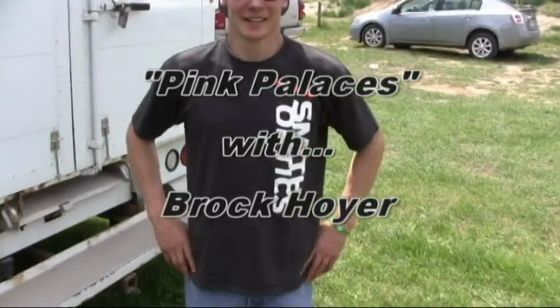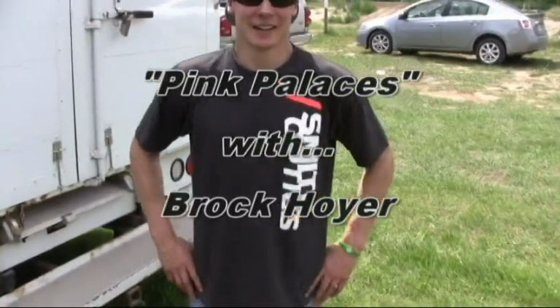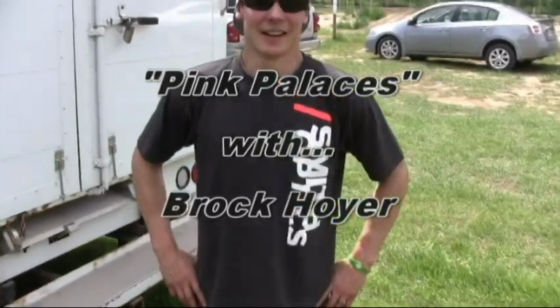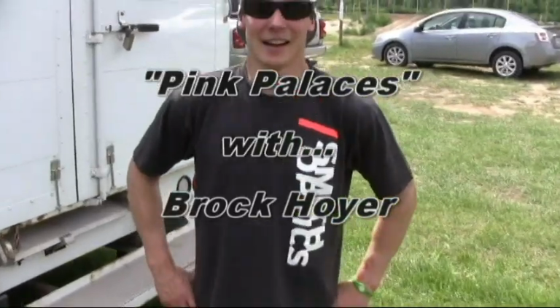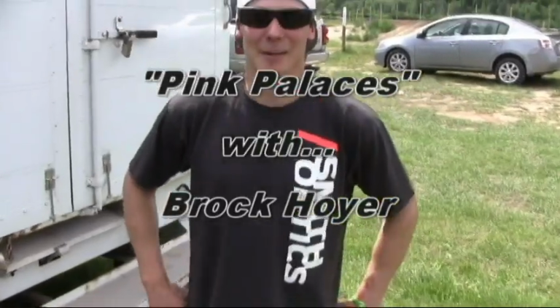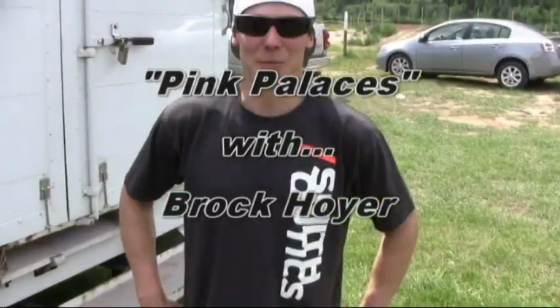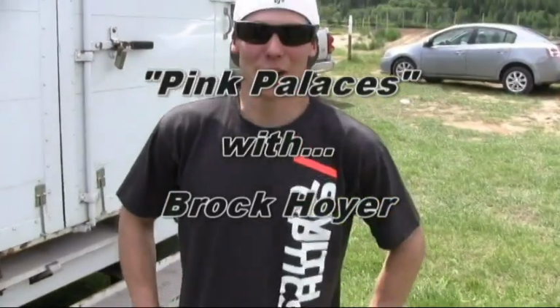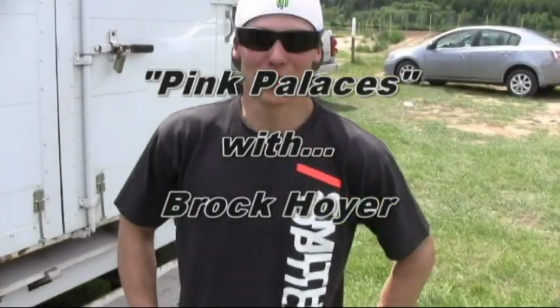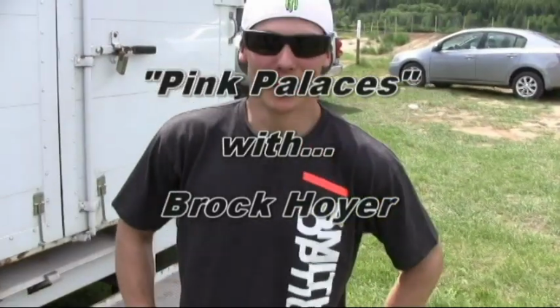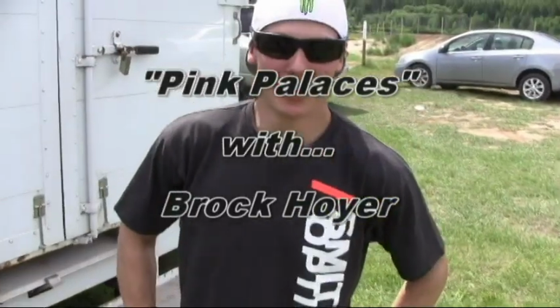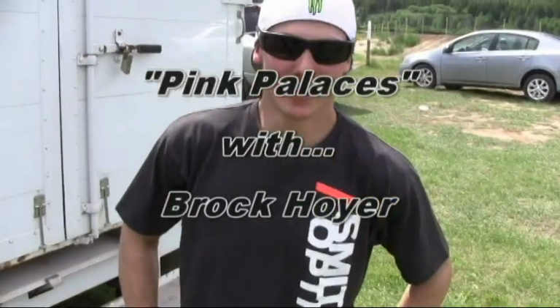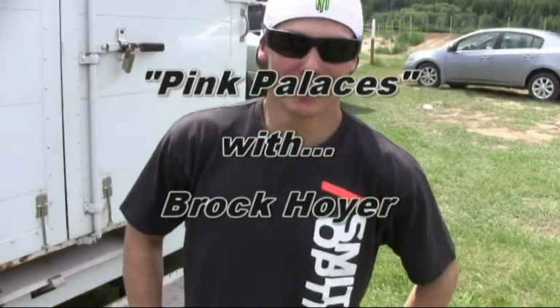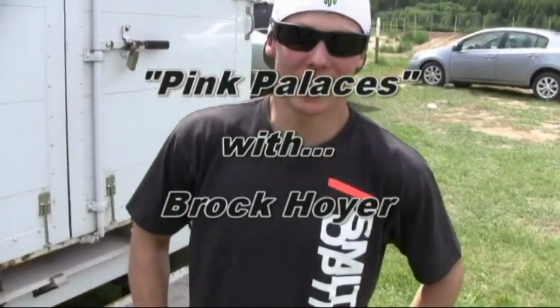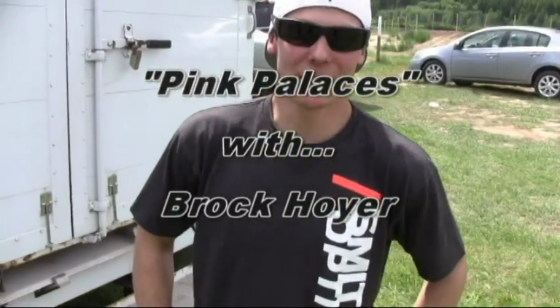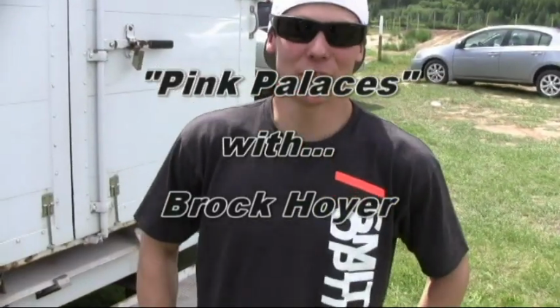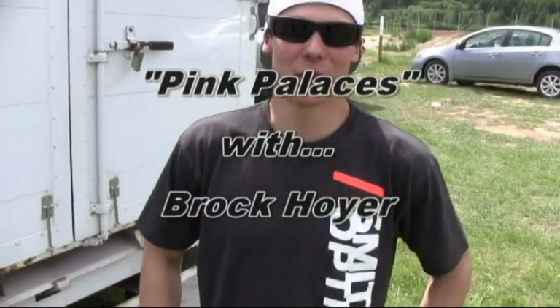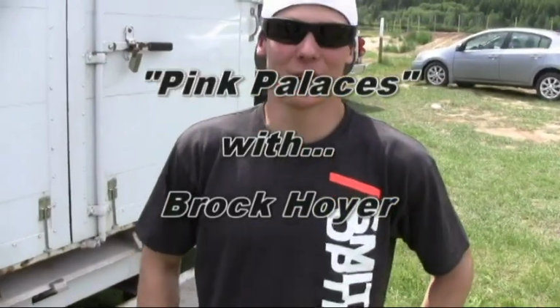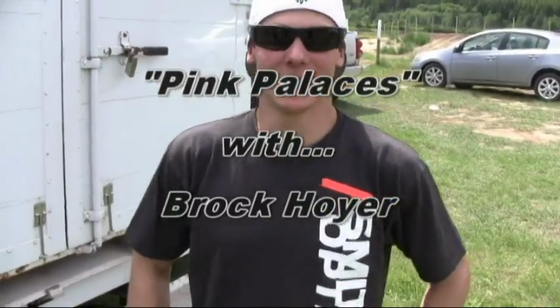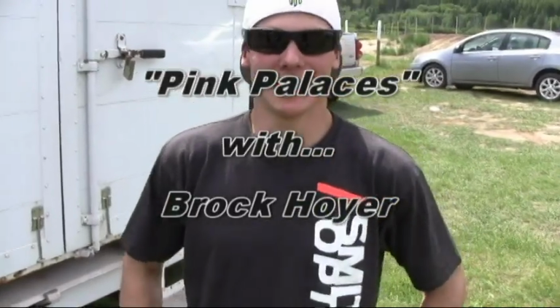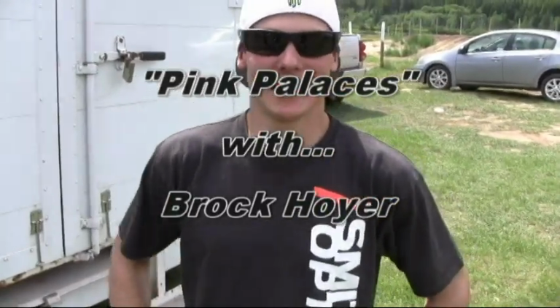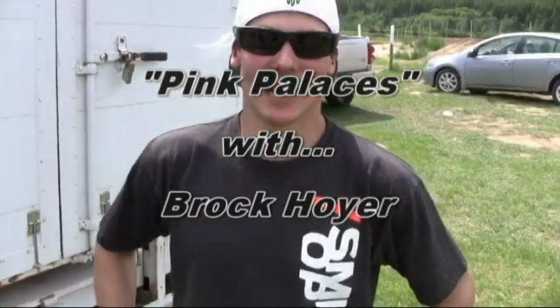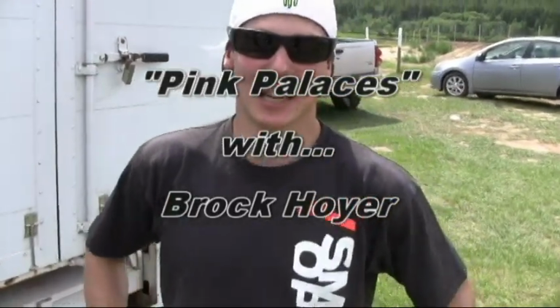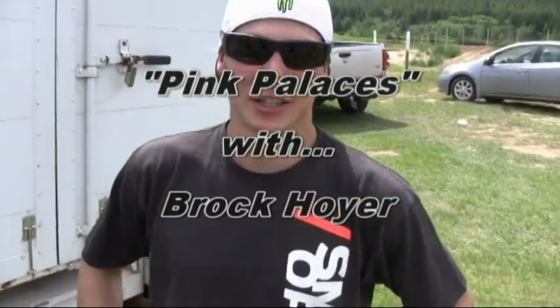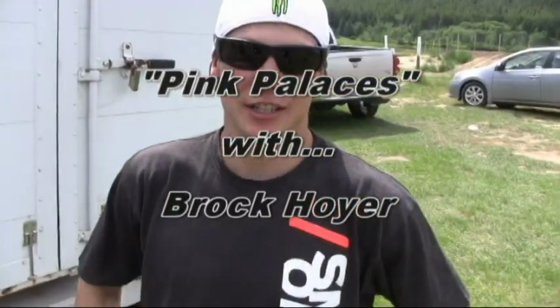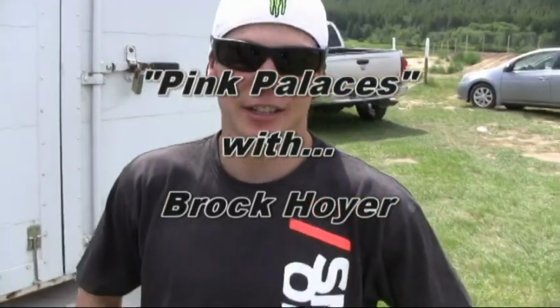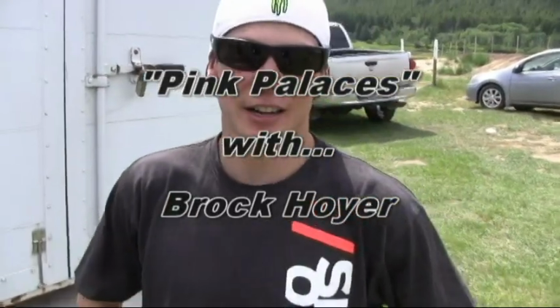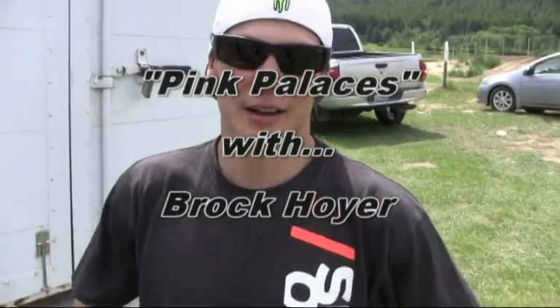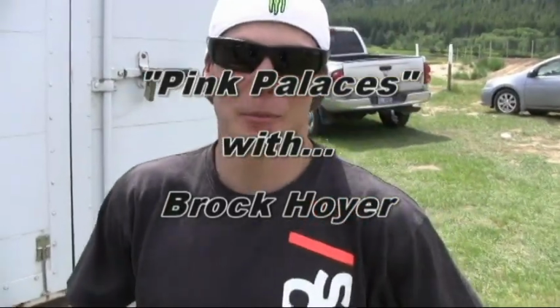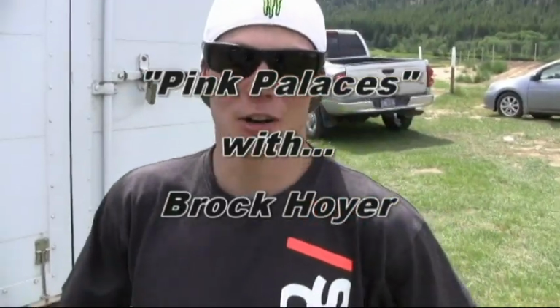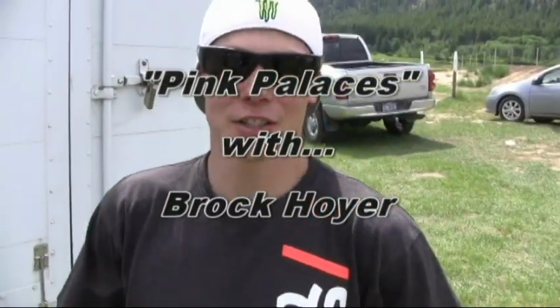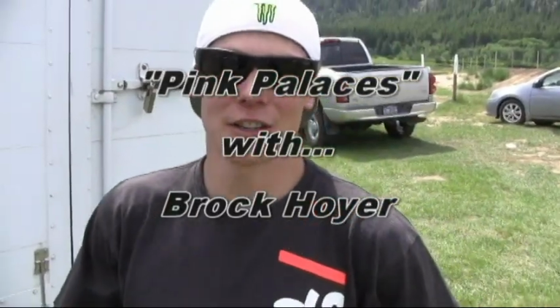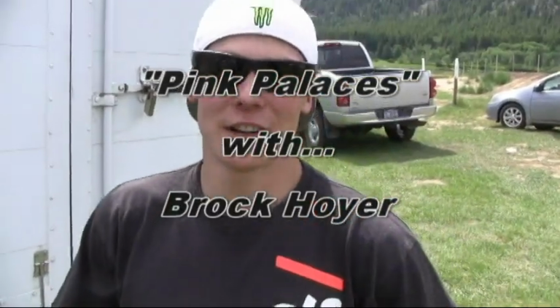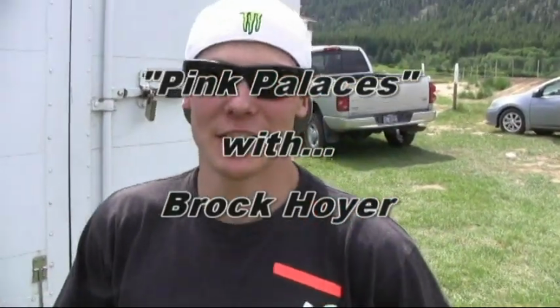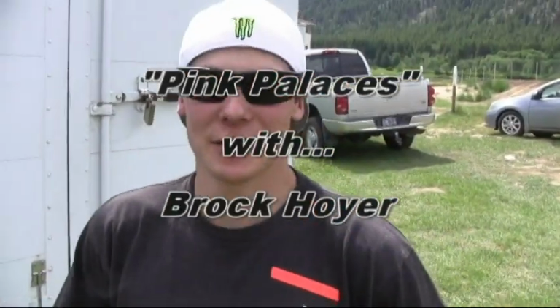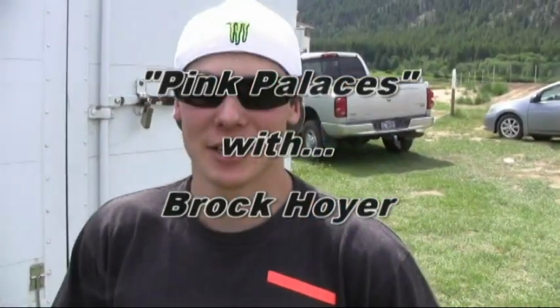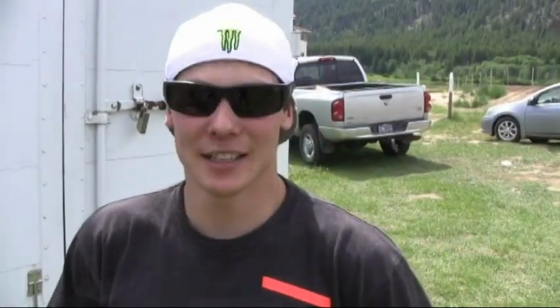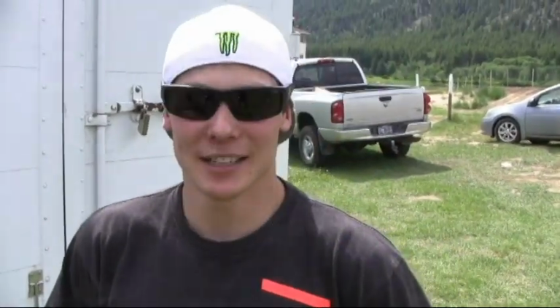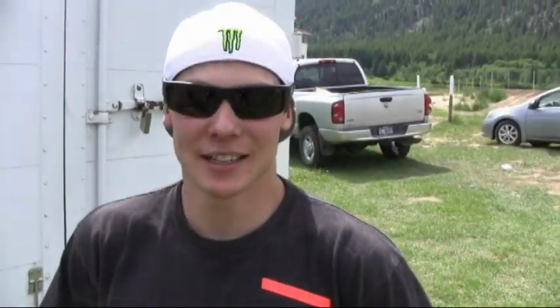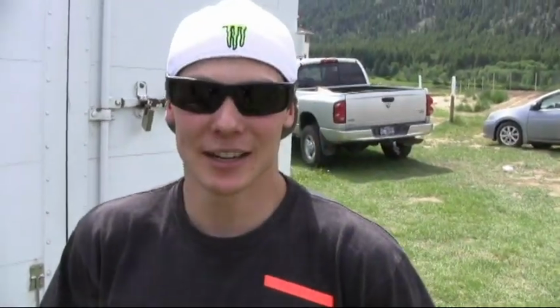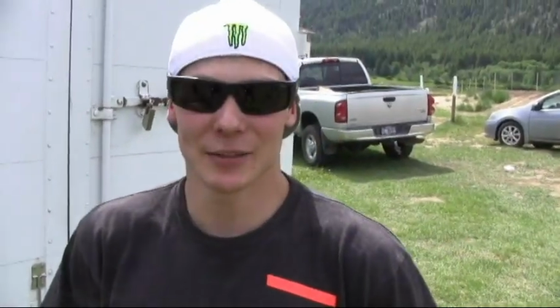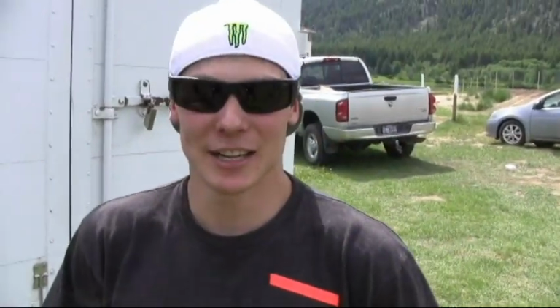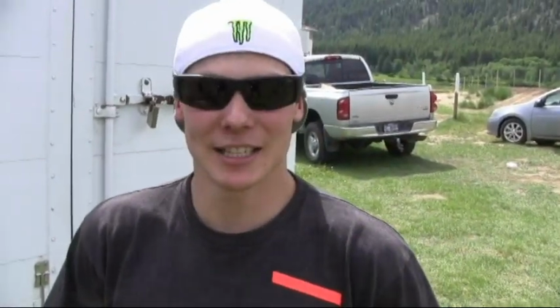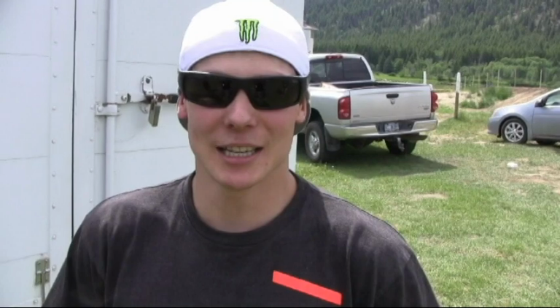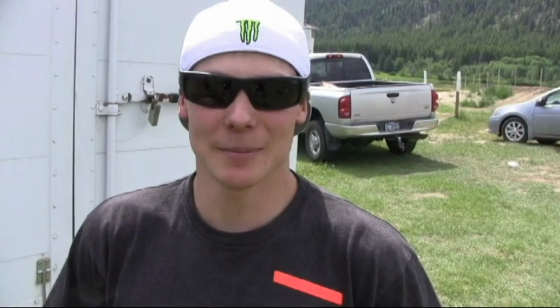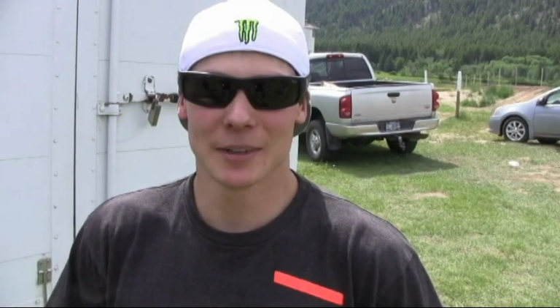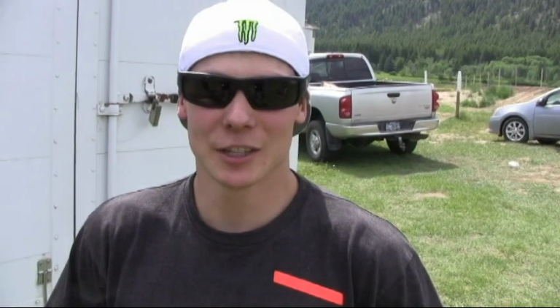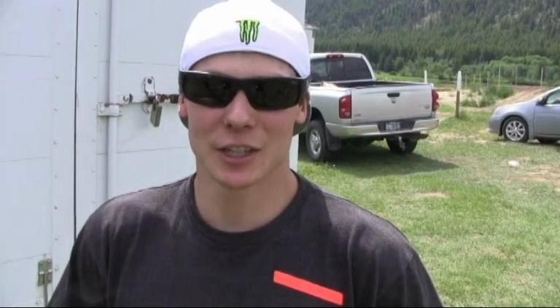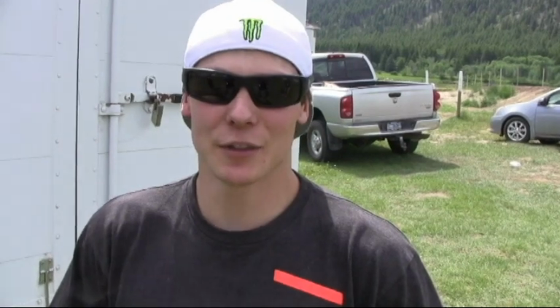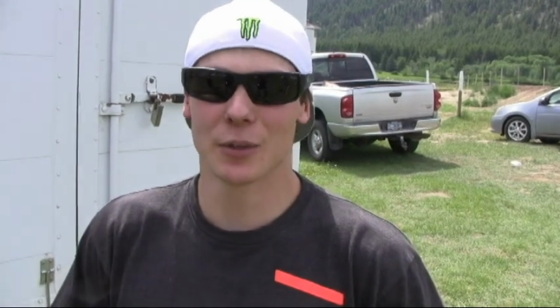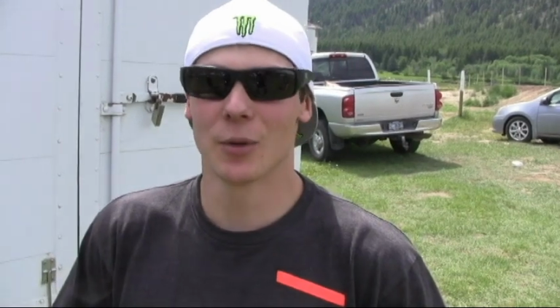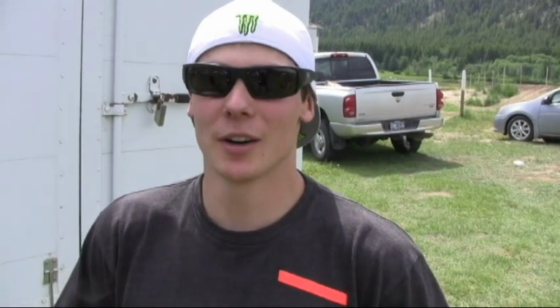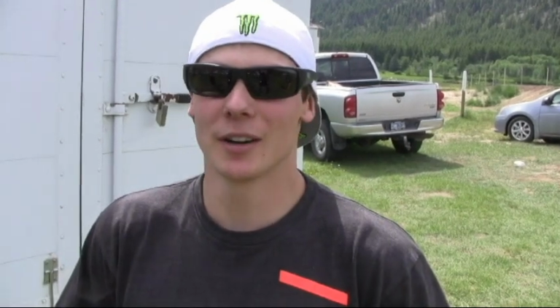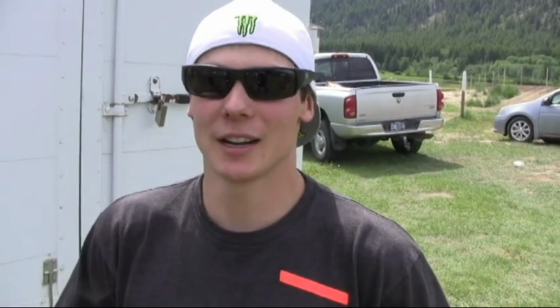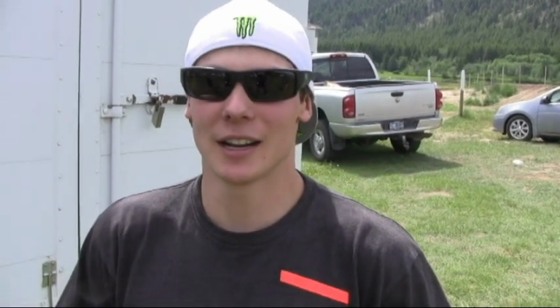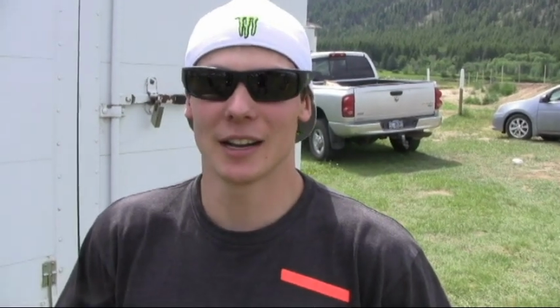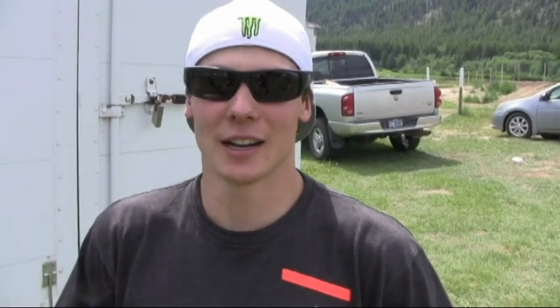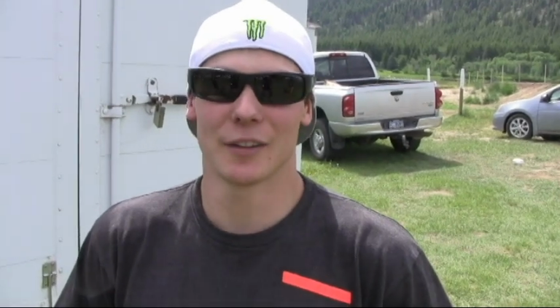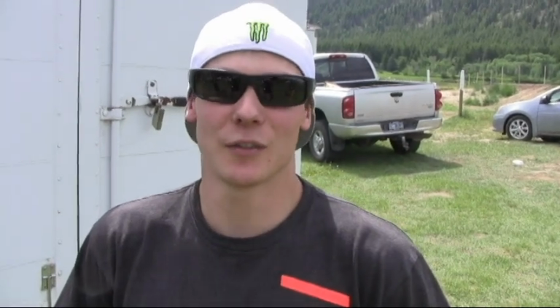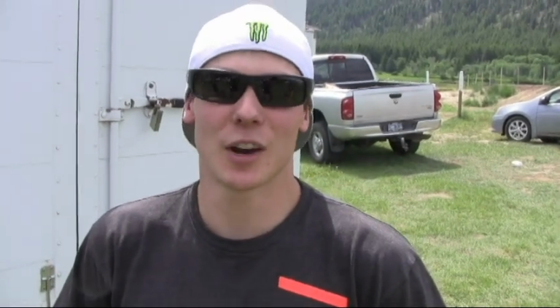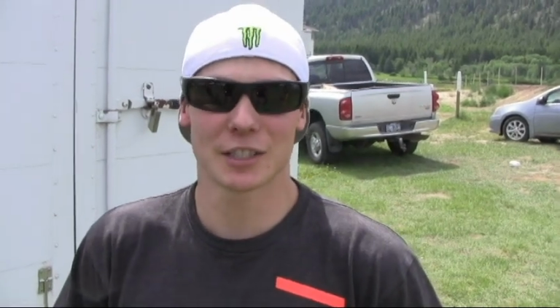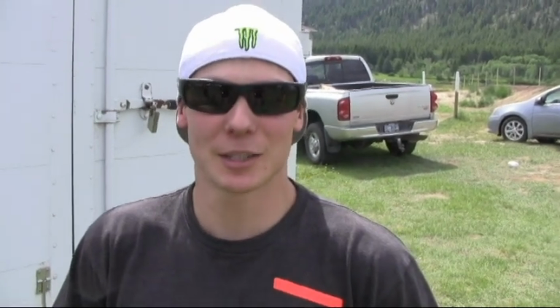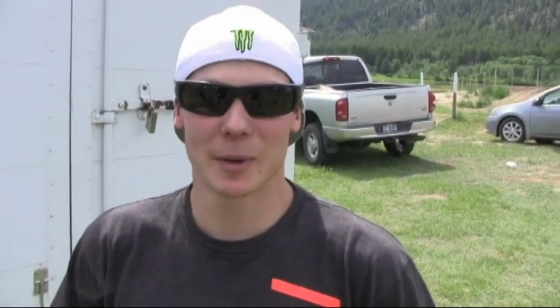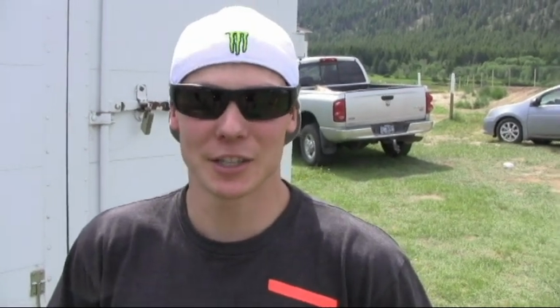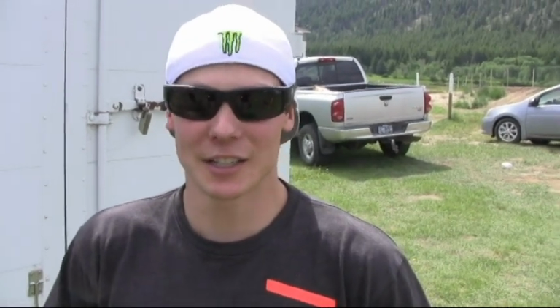Hi, I'm Brock Weir, riding for Leading Edge Monster Energy Race Team, Shift Thor Fox Suspension.